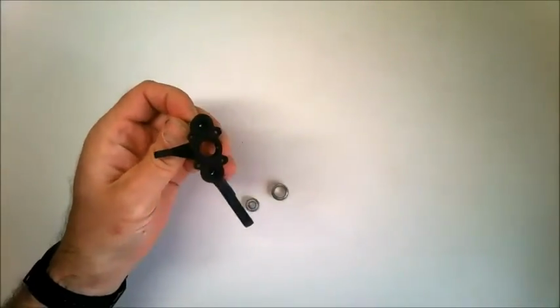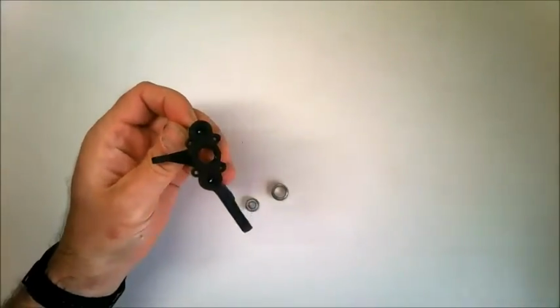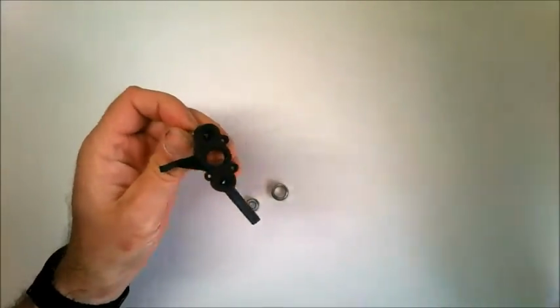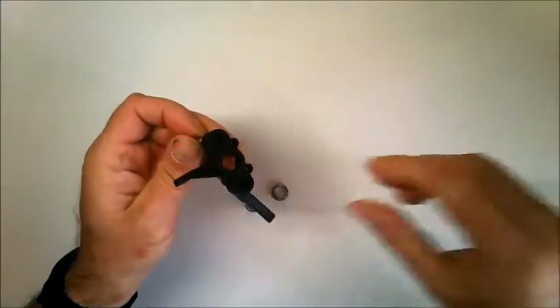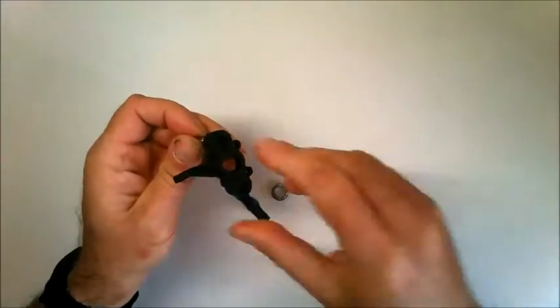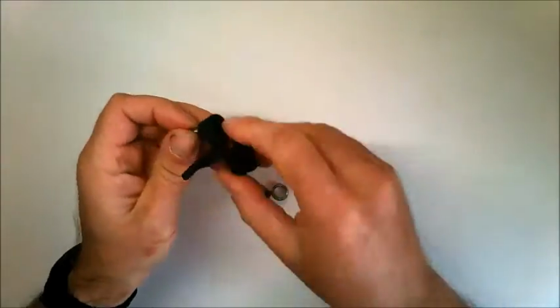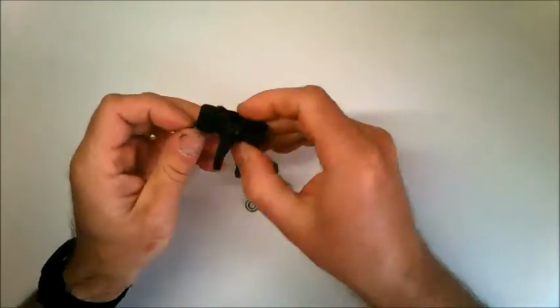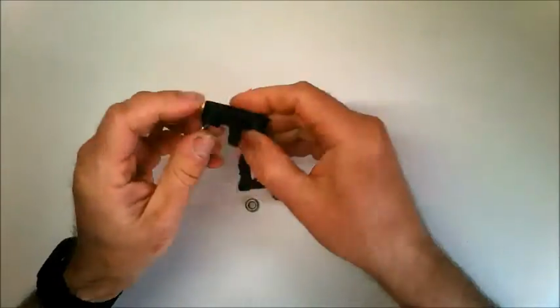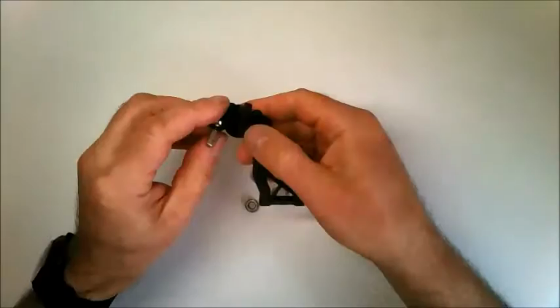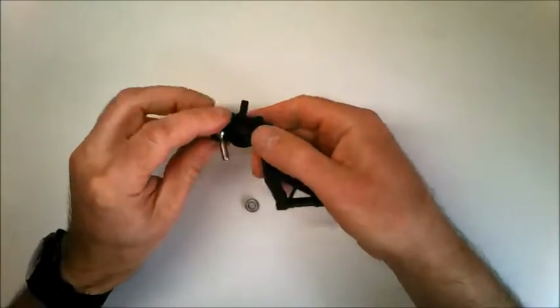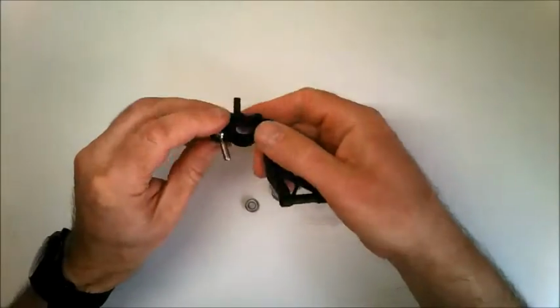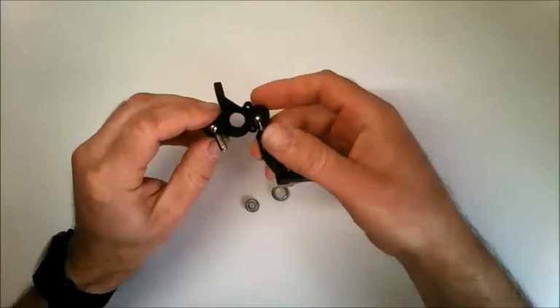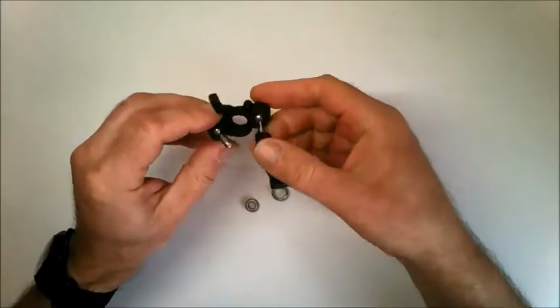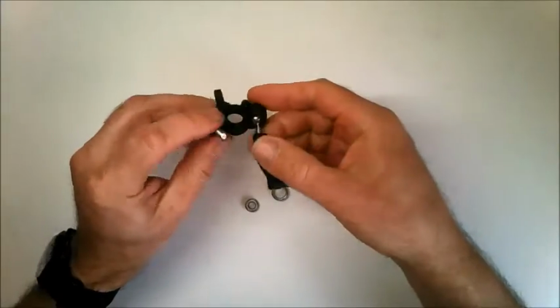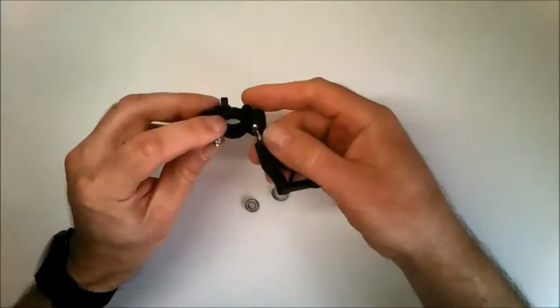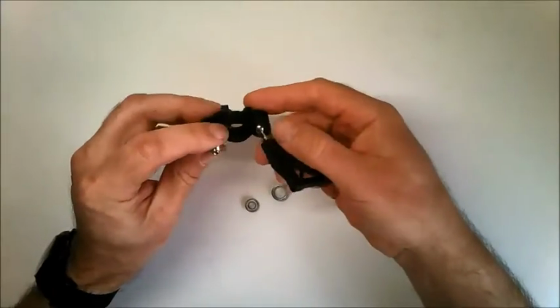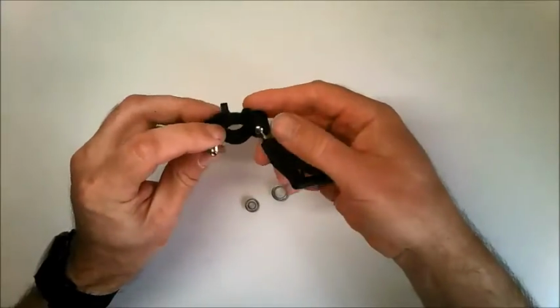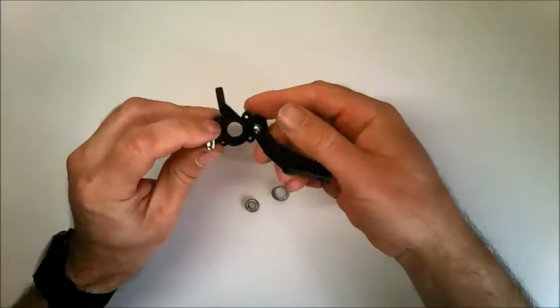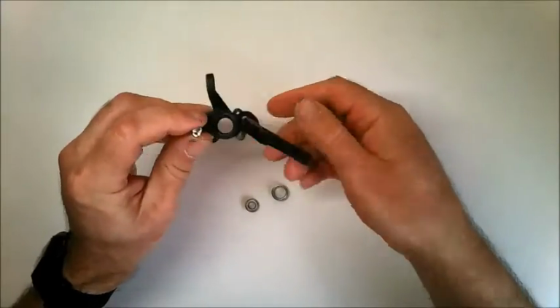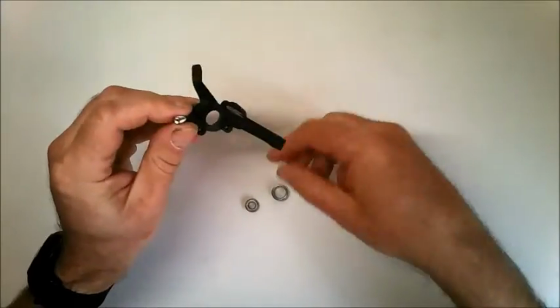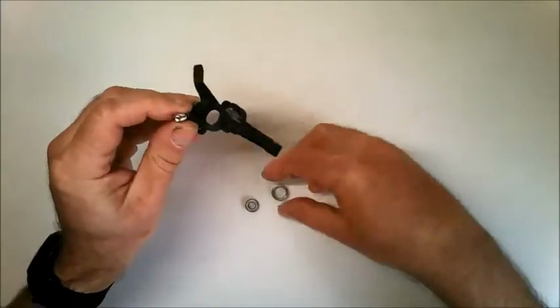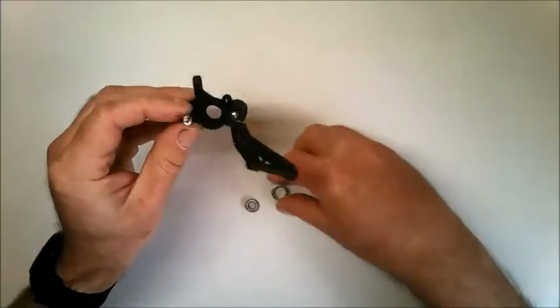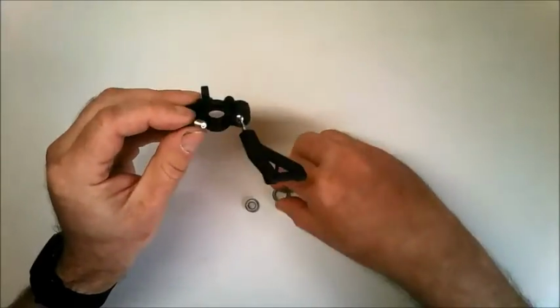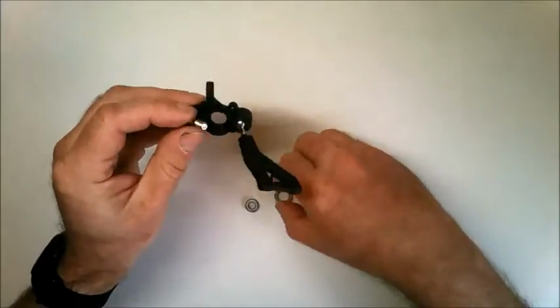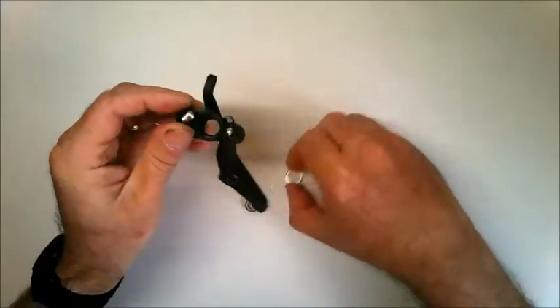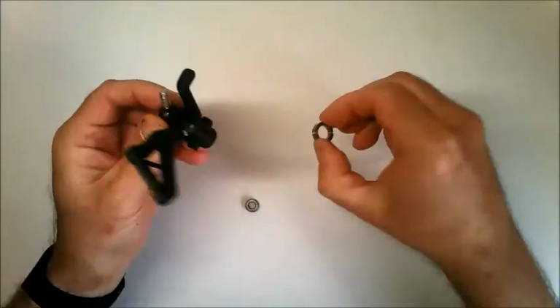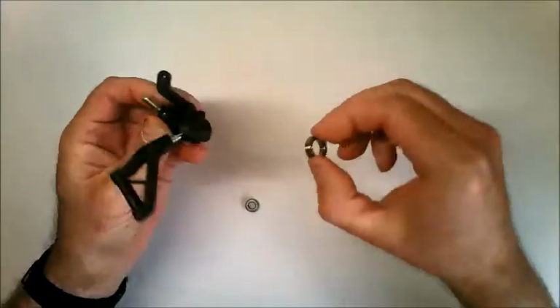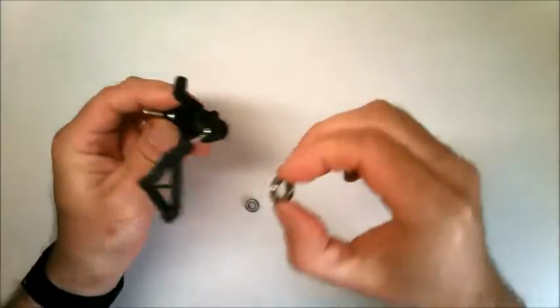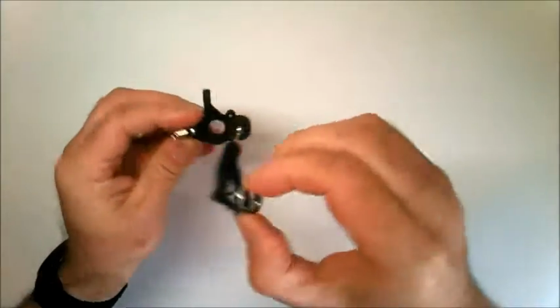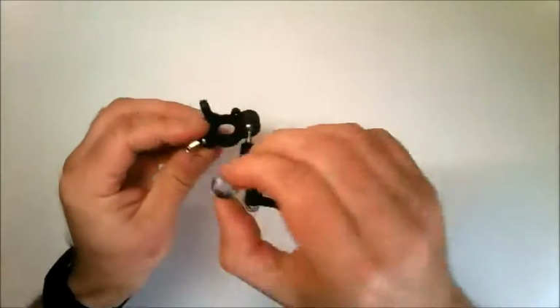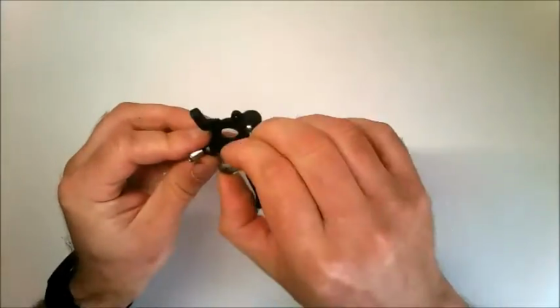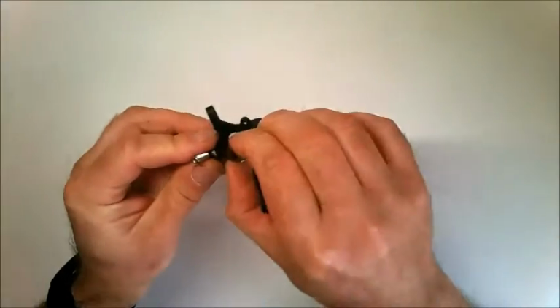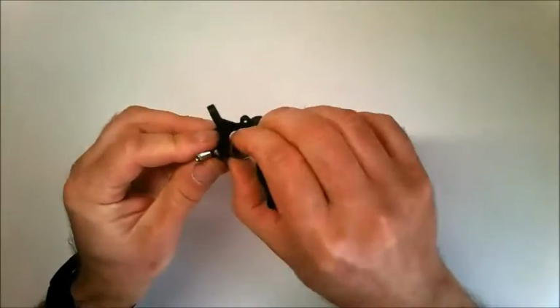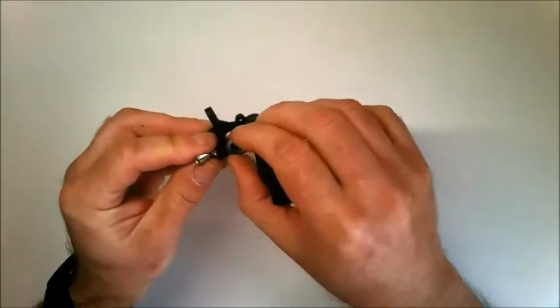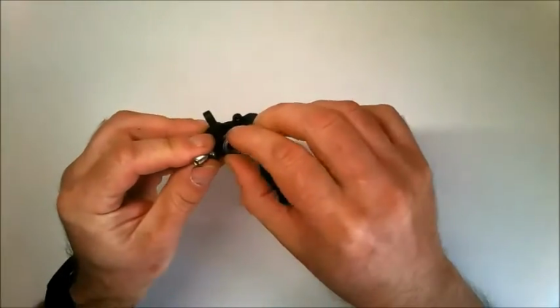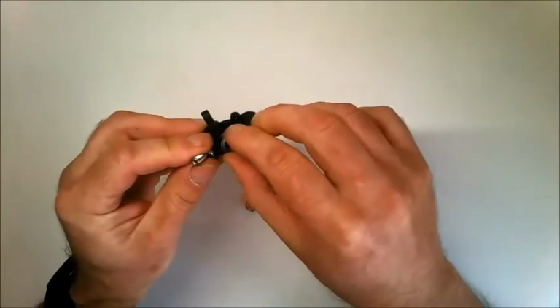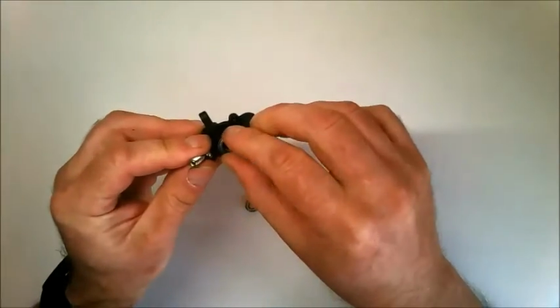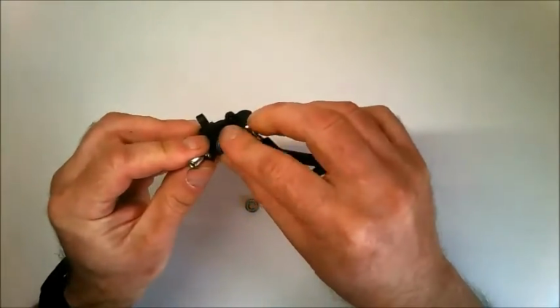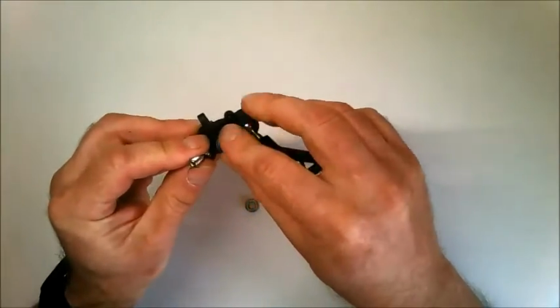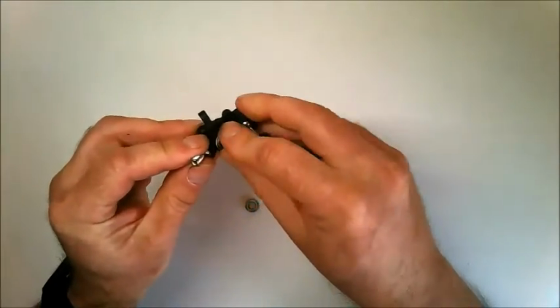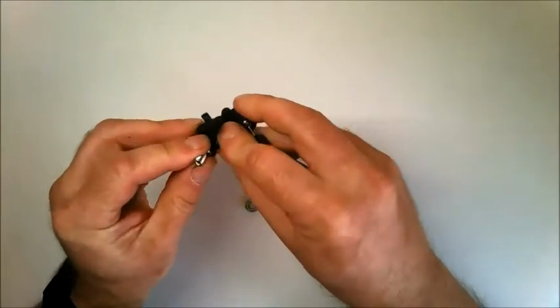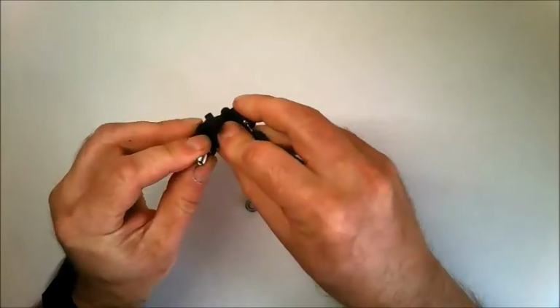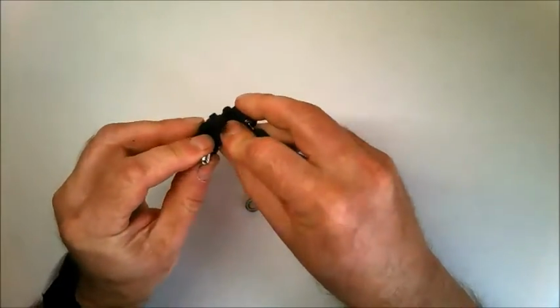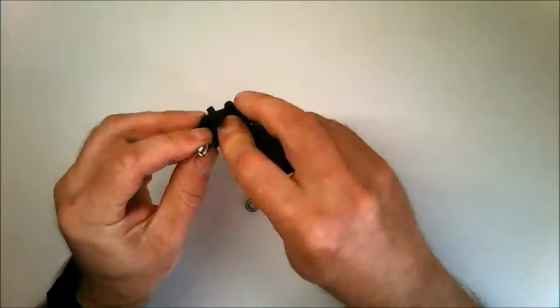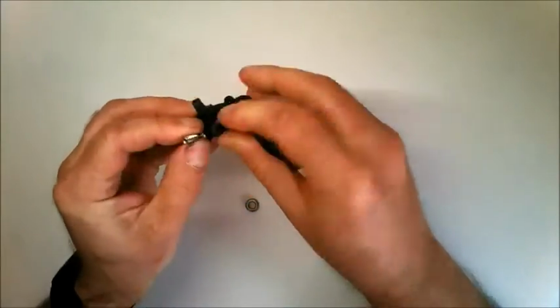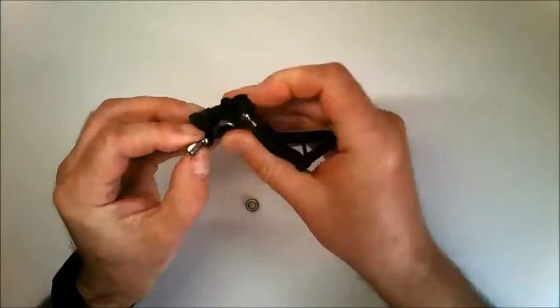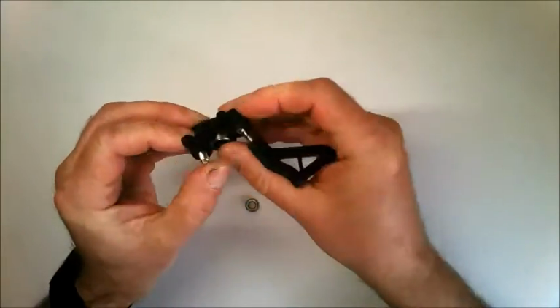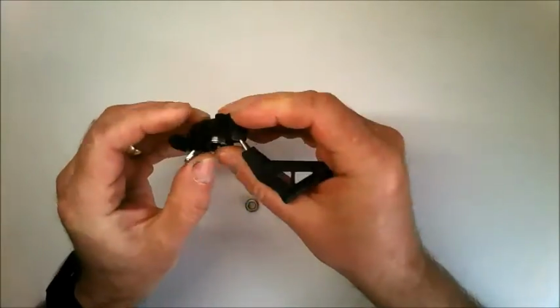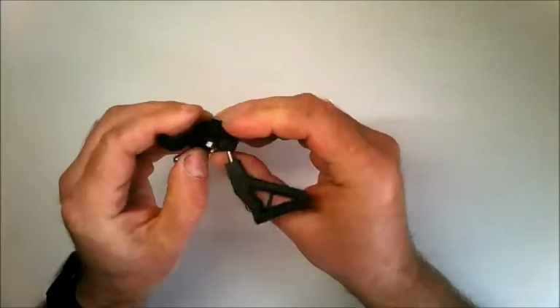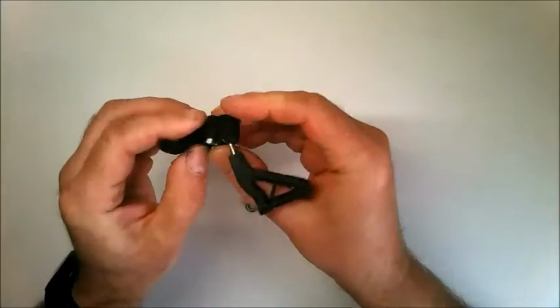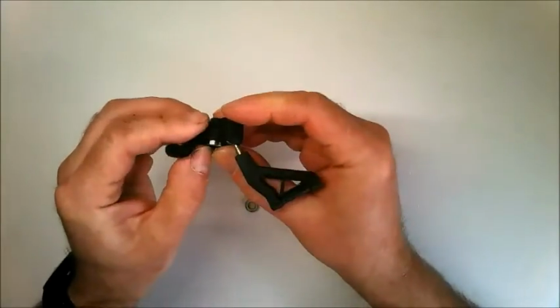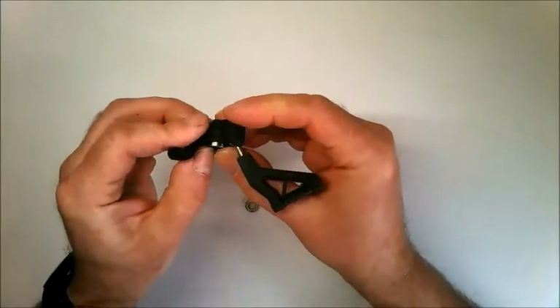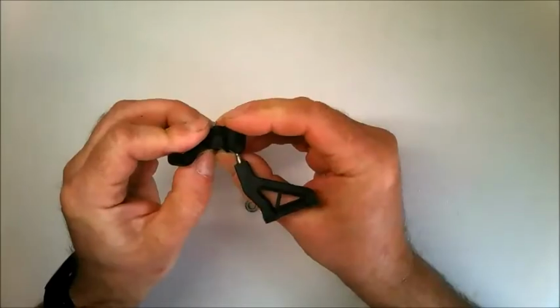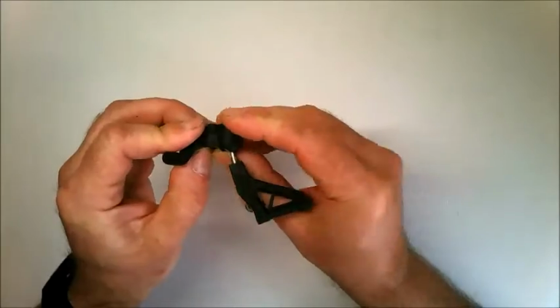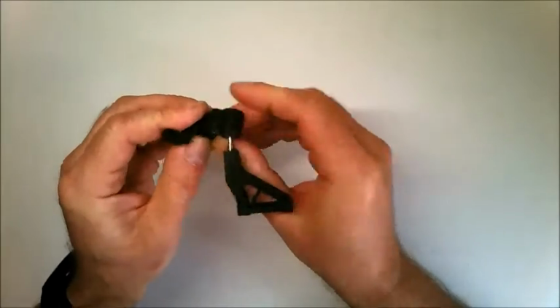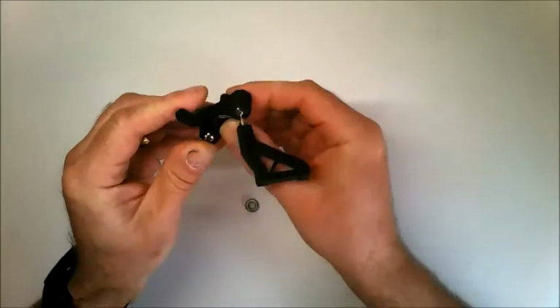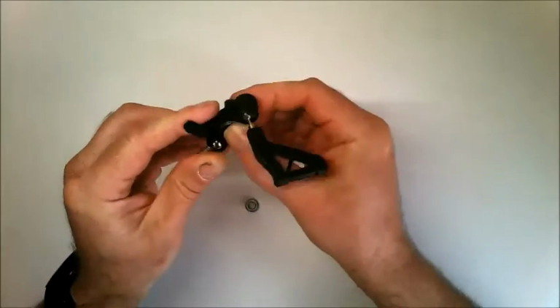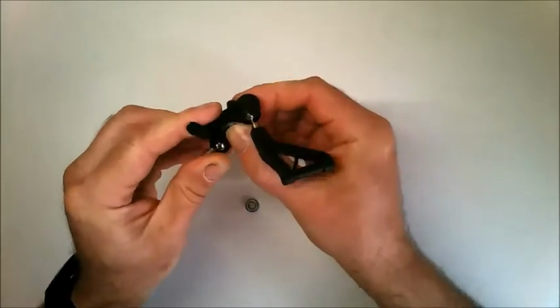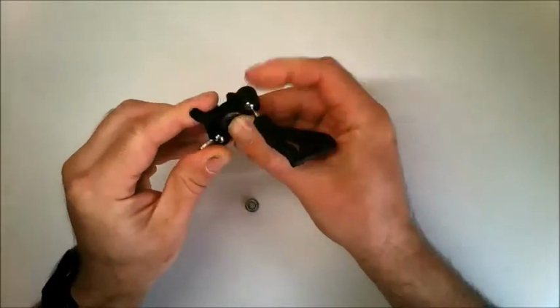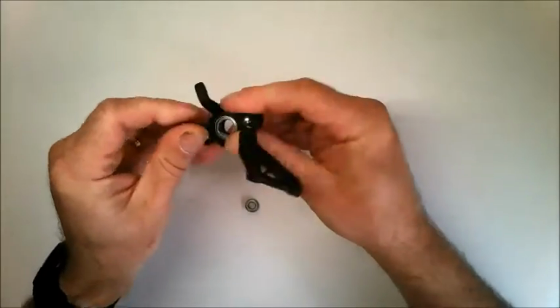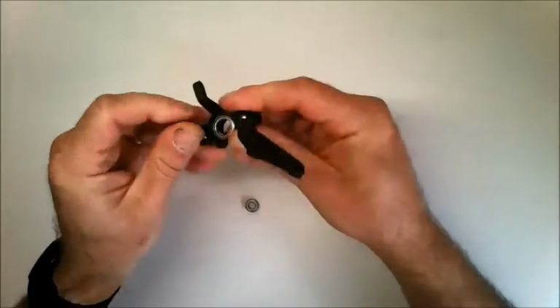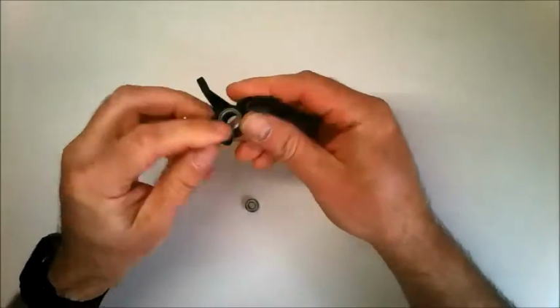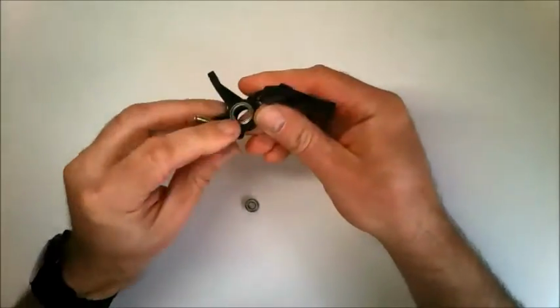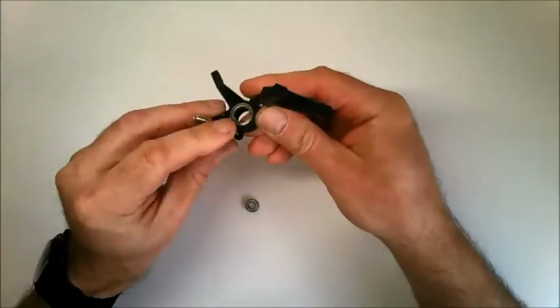You can then fit the large and small bearings into the hub carrier as well, and they just press into place like this.